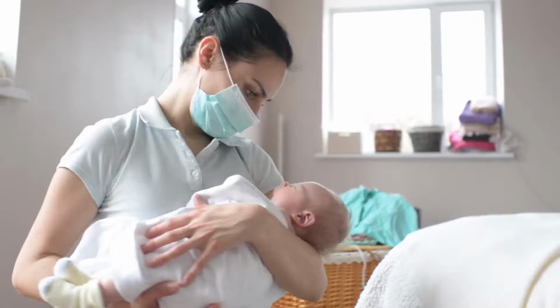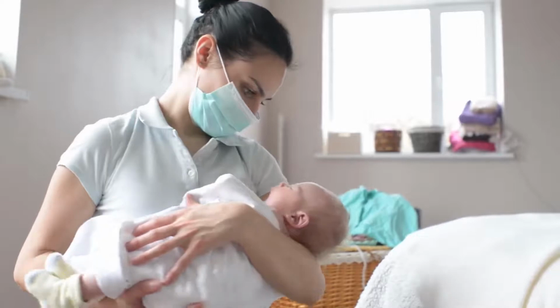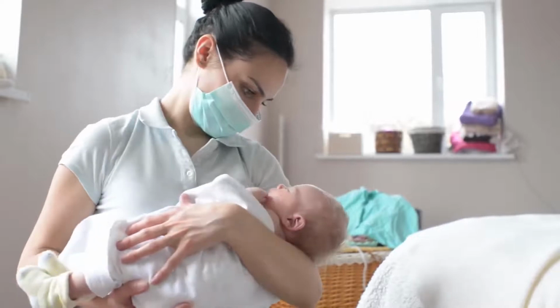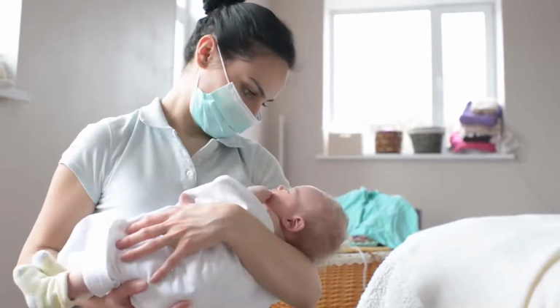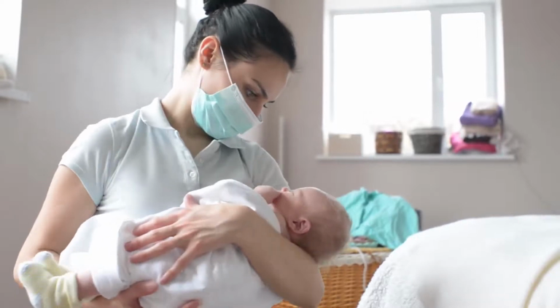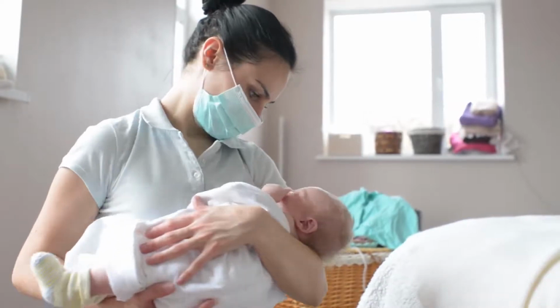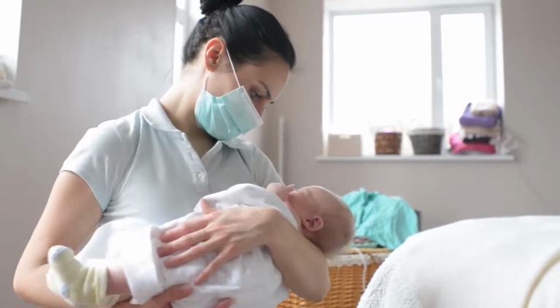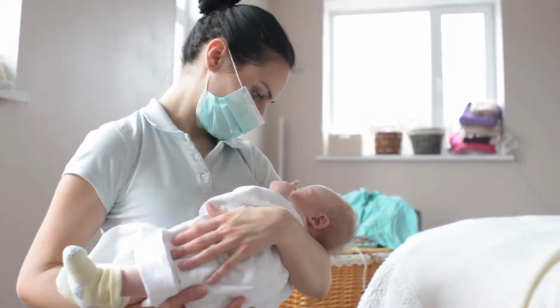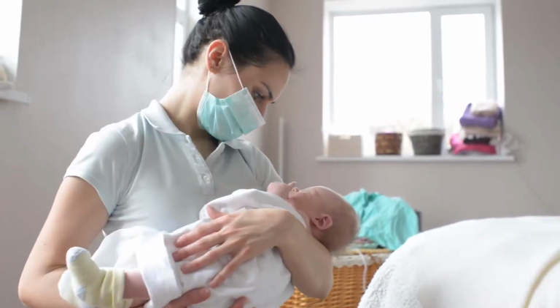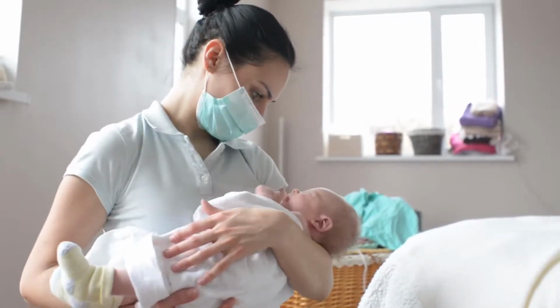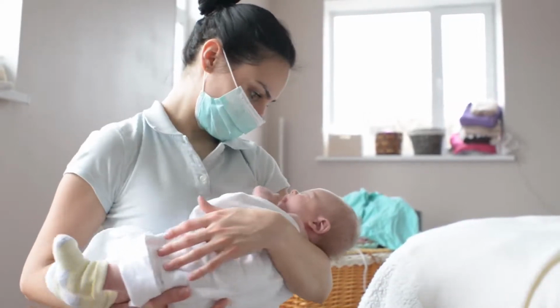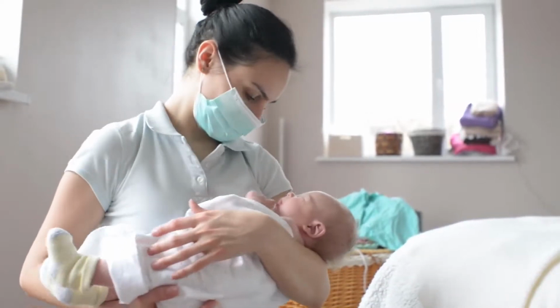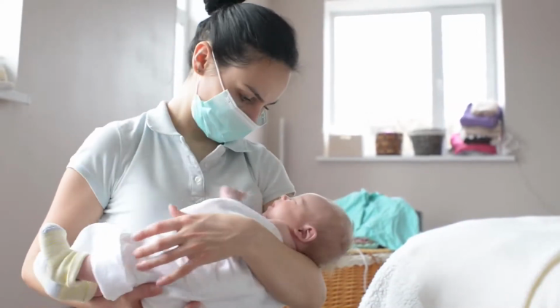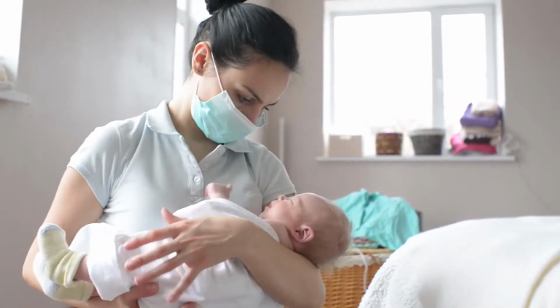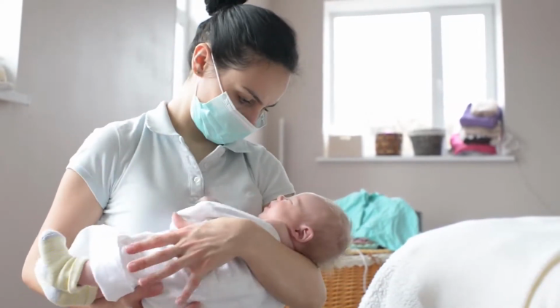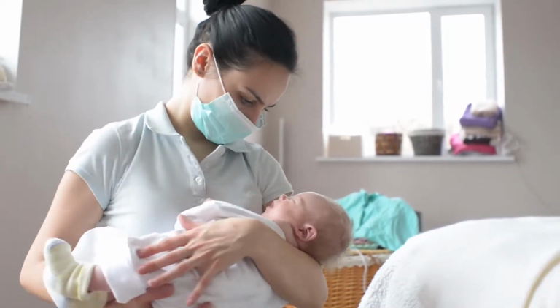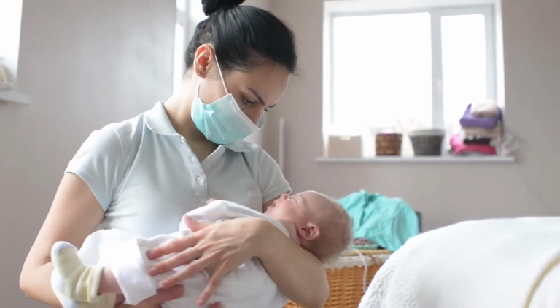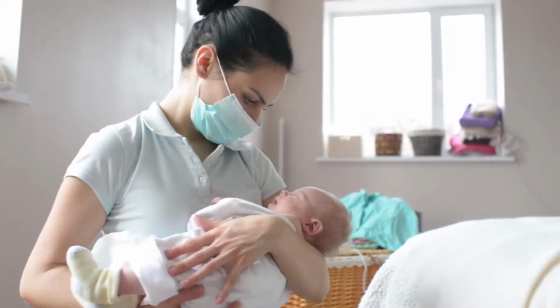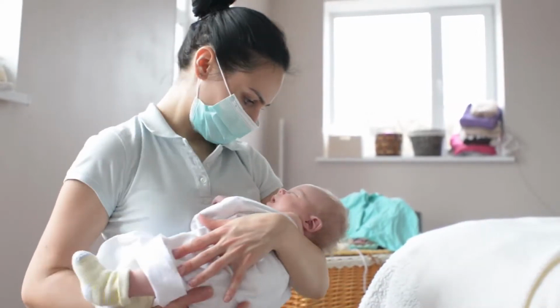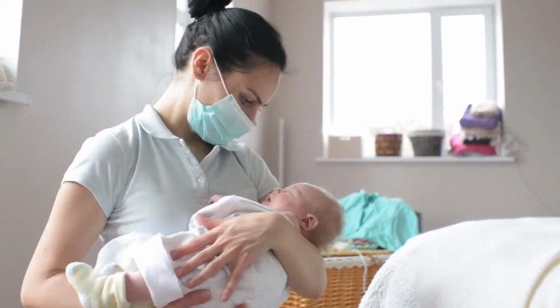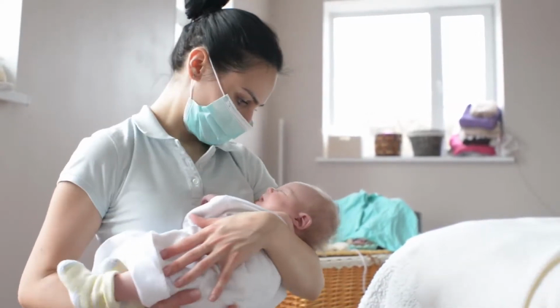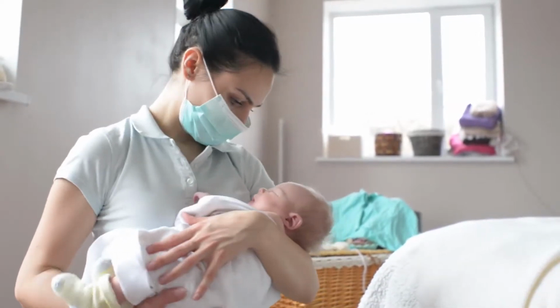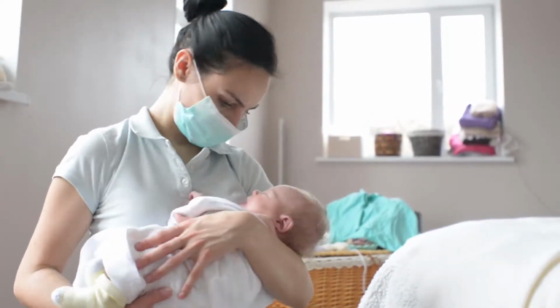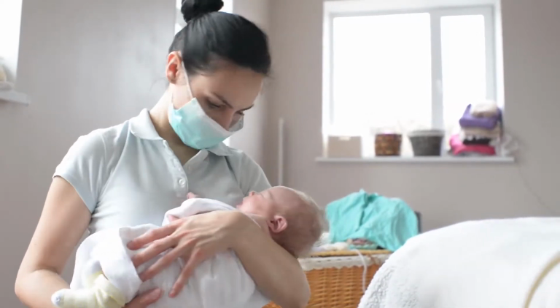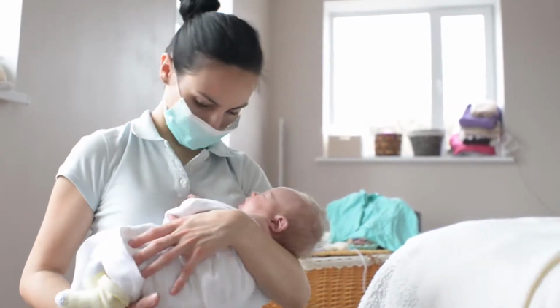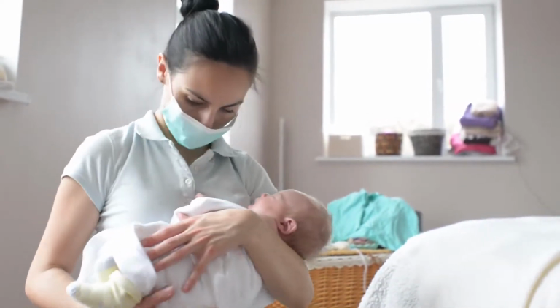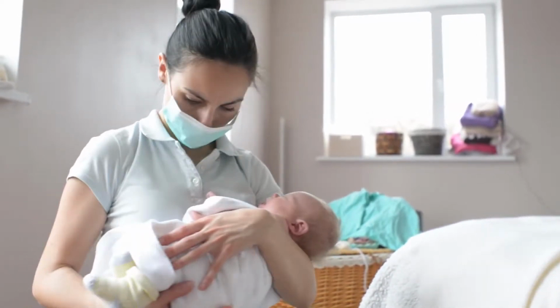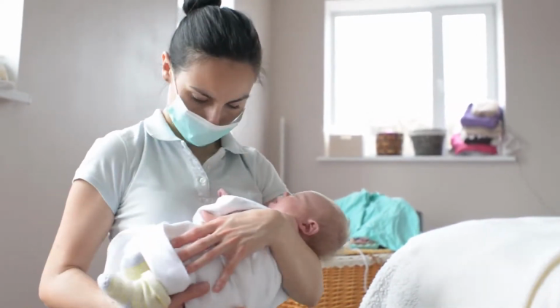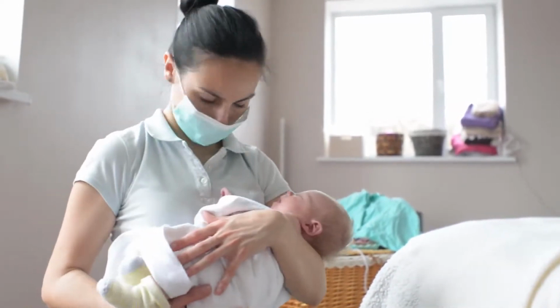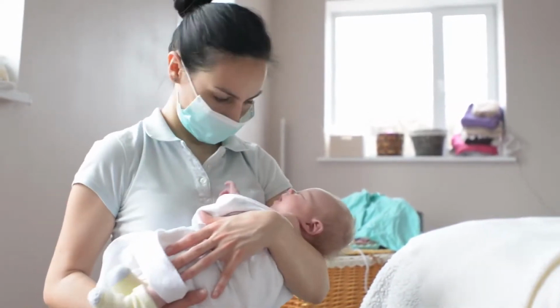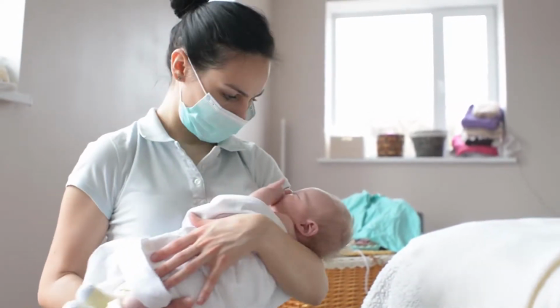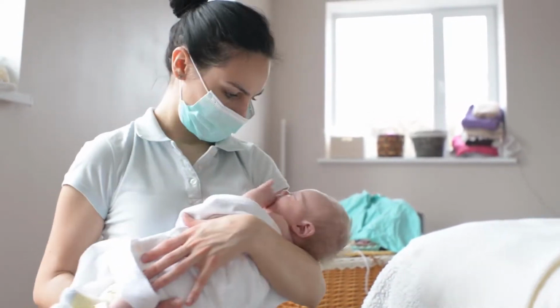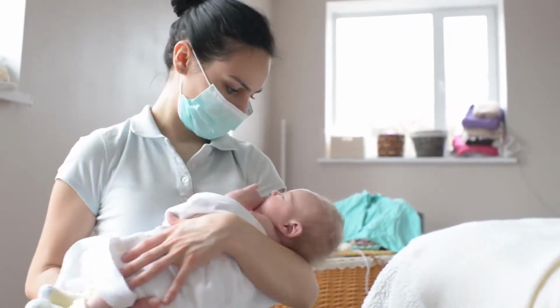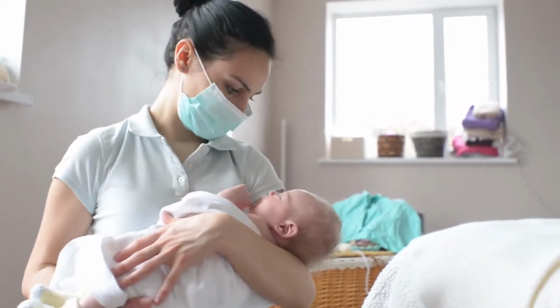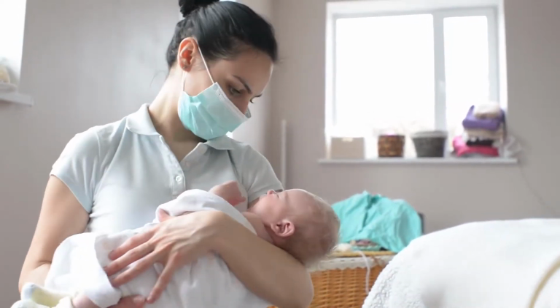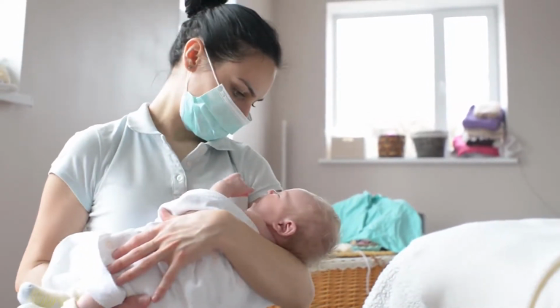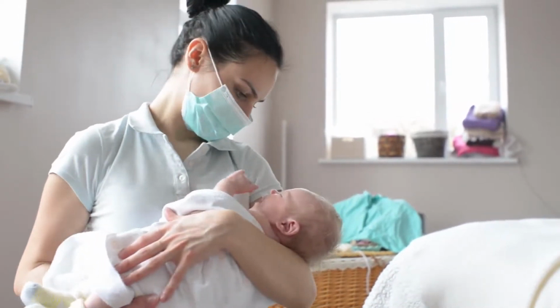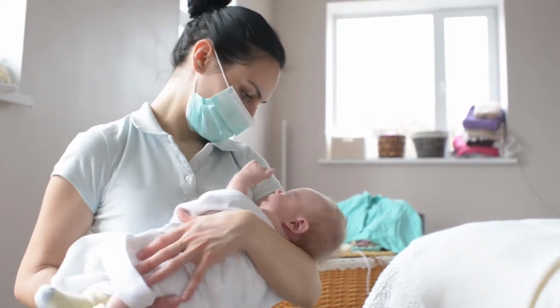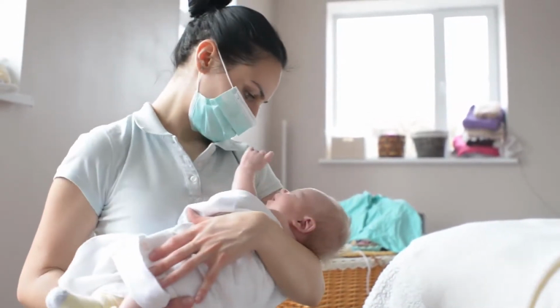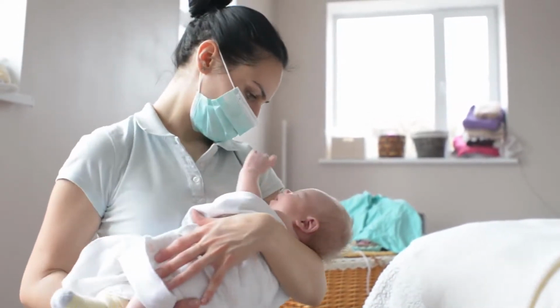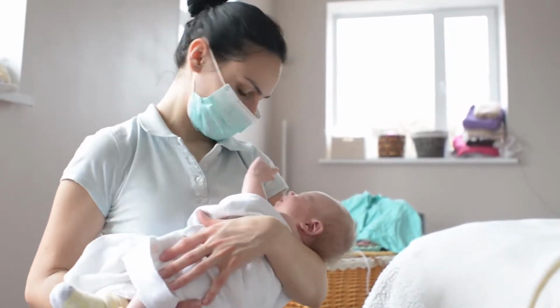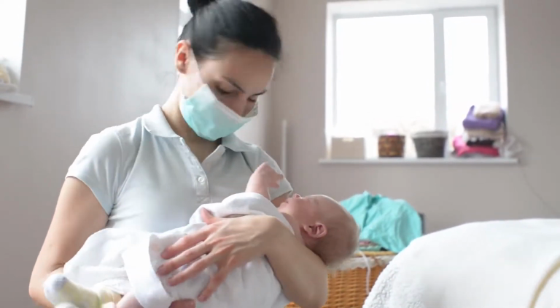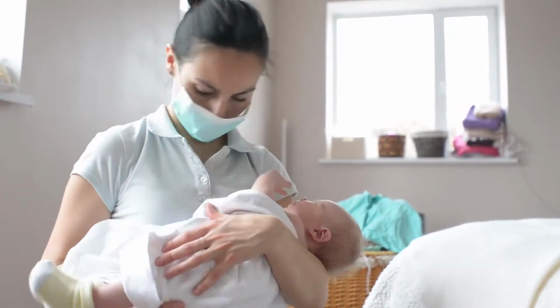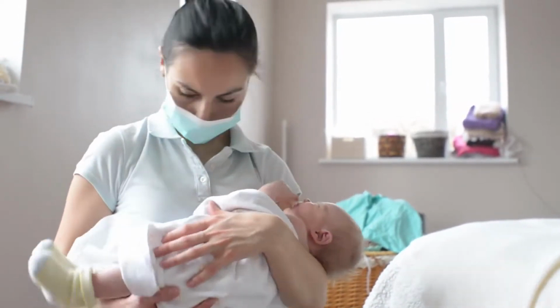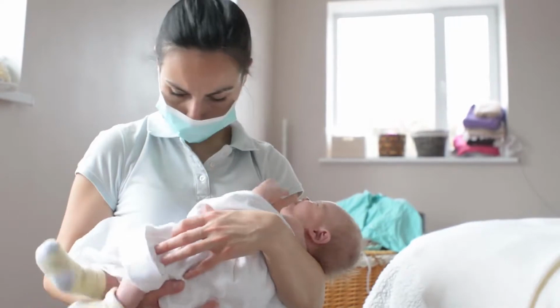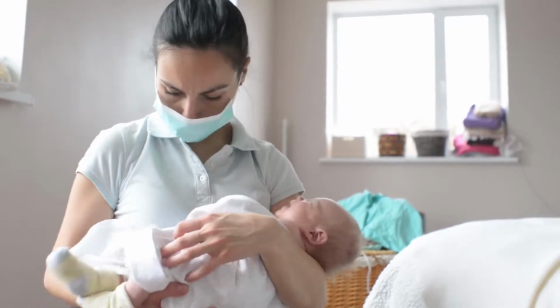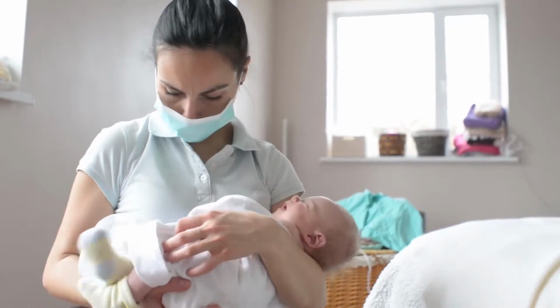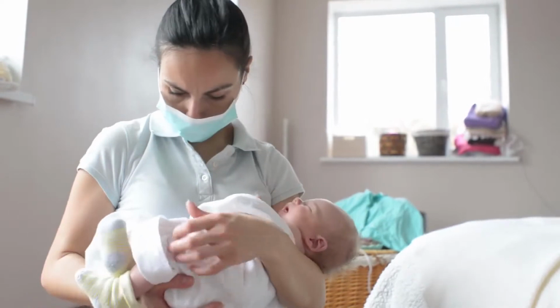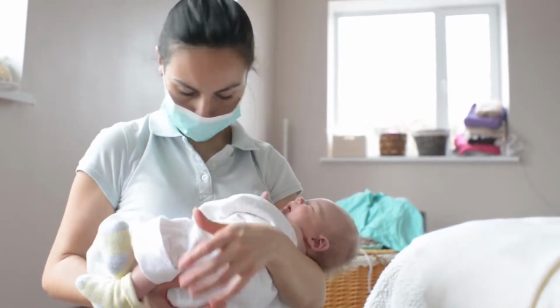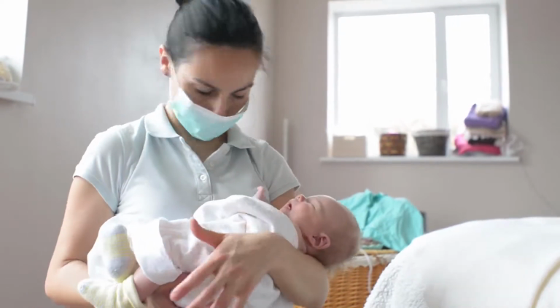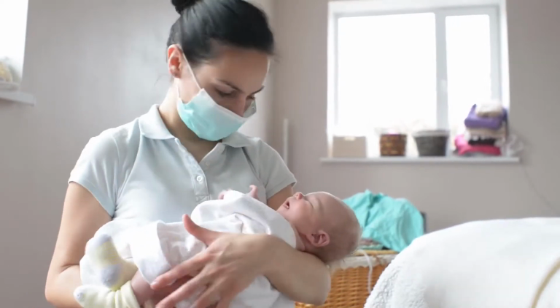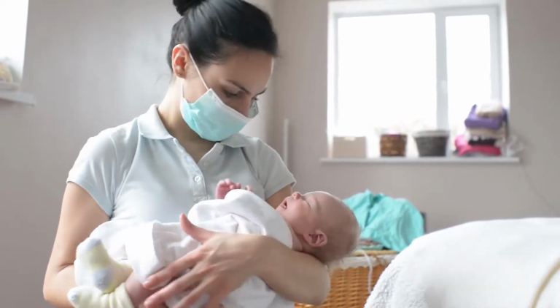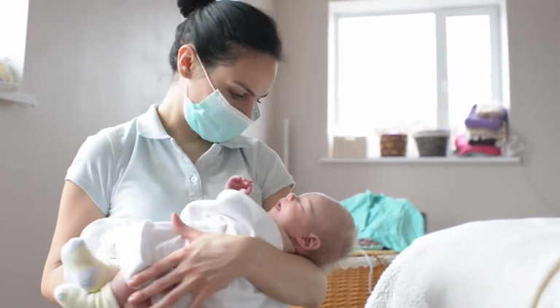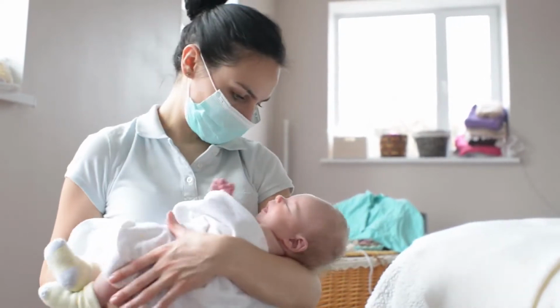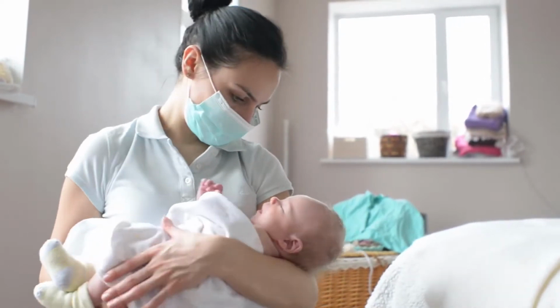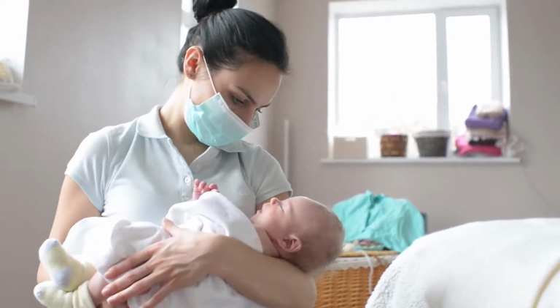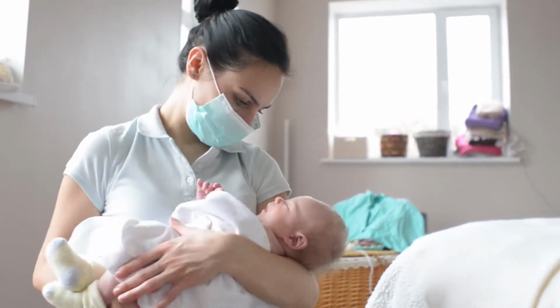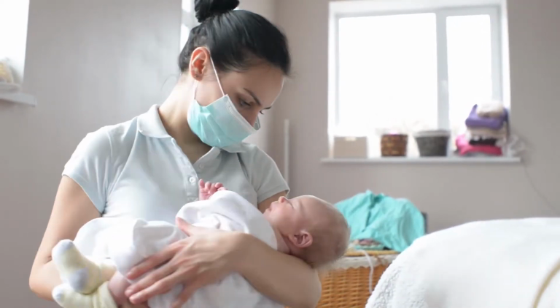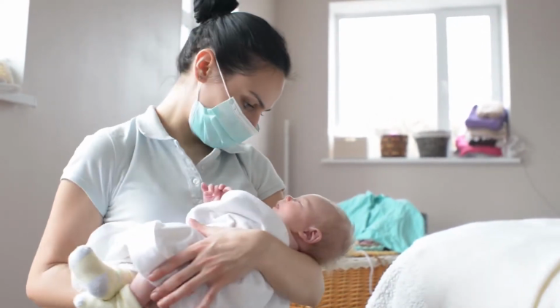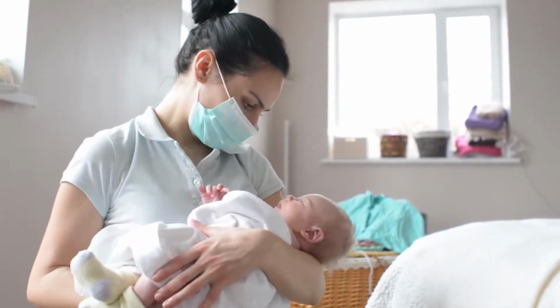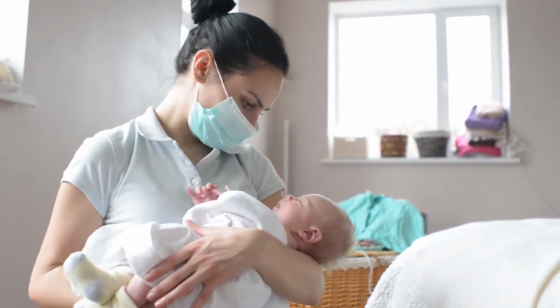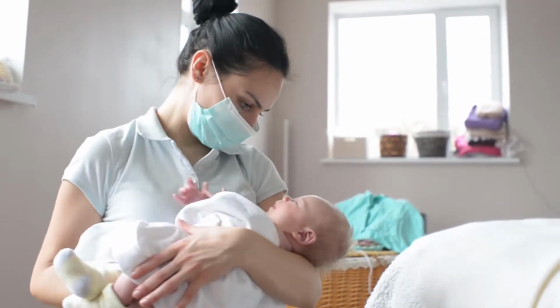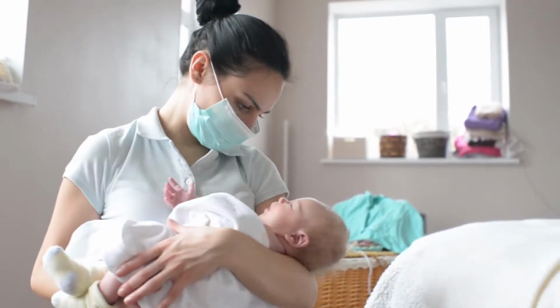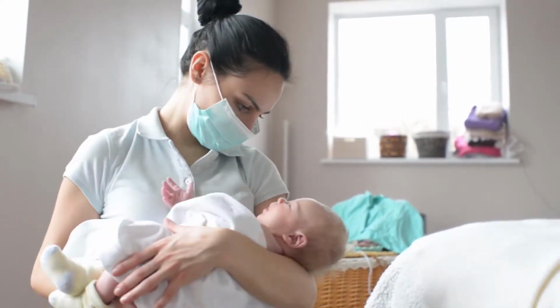Baby Mantra 3-in-1 Bubble Bath, Shampoo and Body Wash by Baby Mantra is one of the best sources among baby bubble bath products.